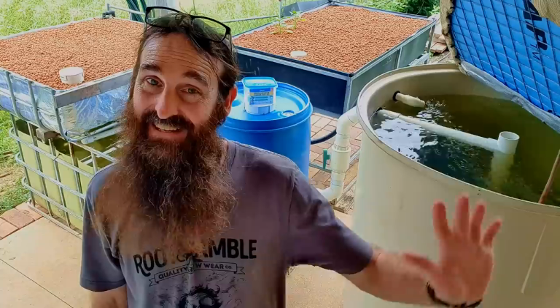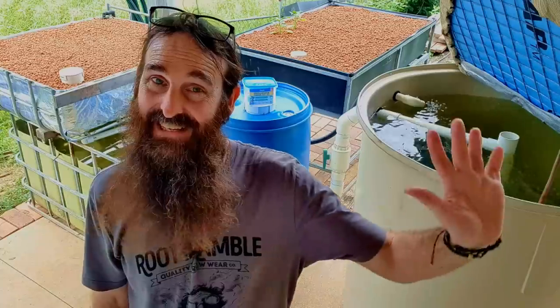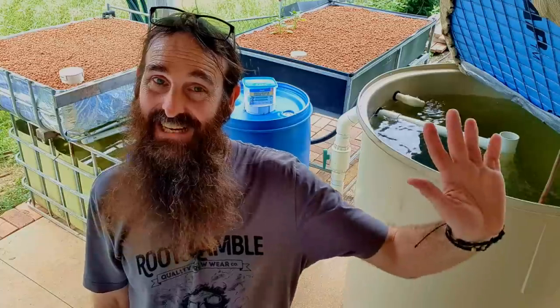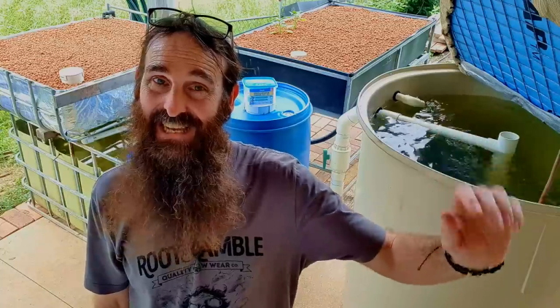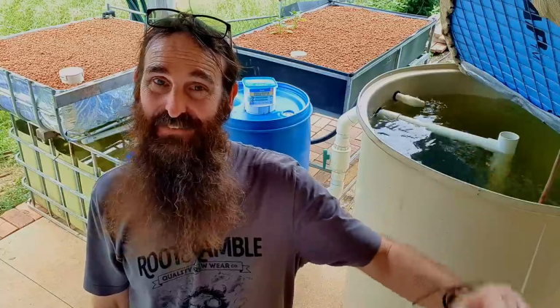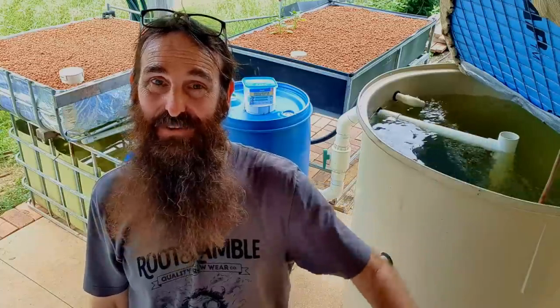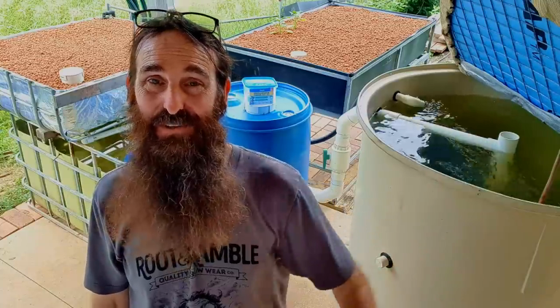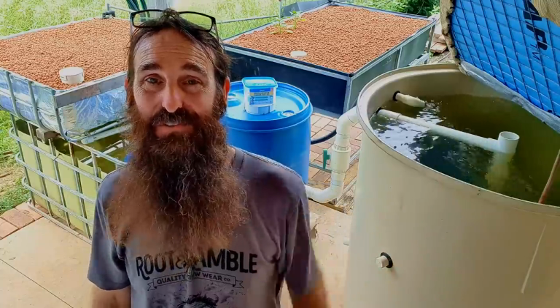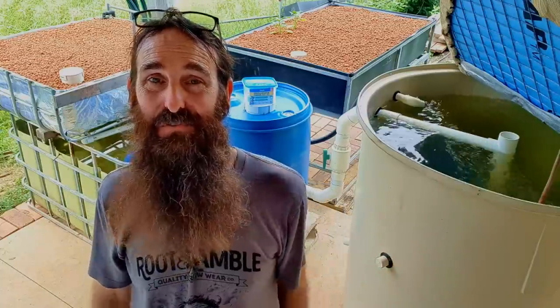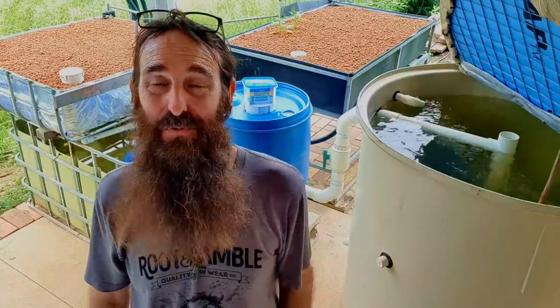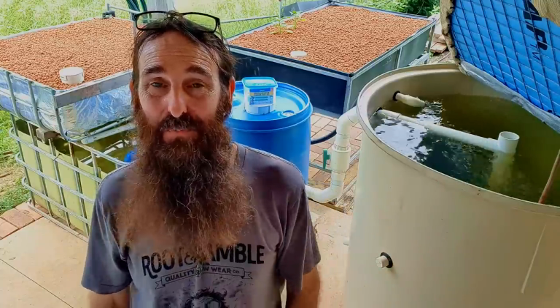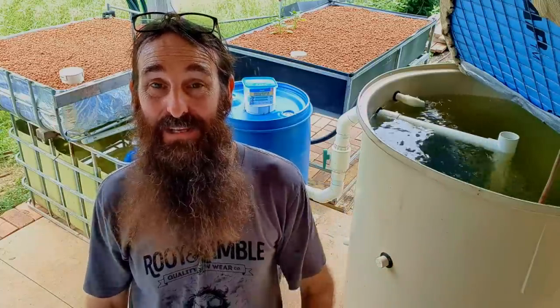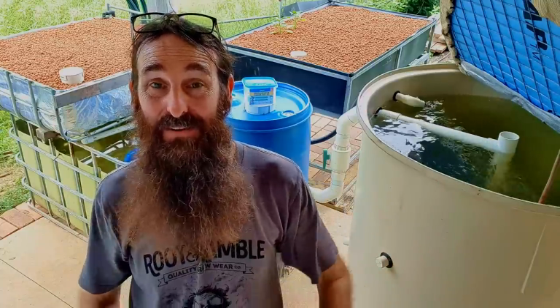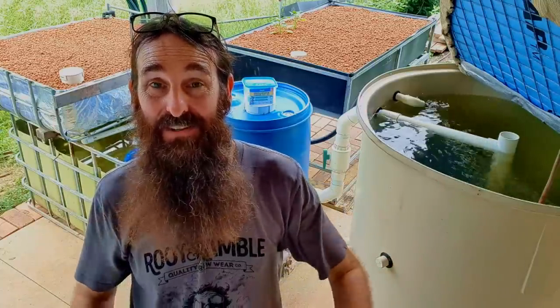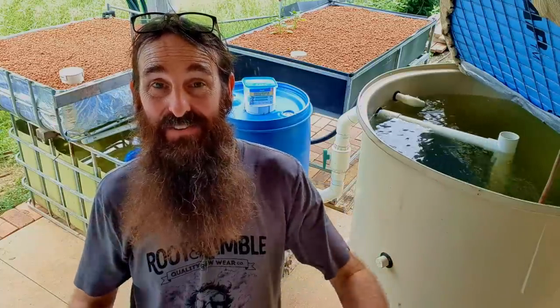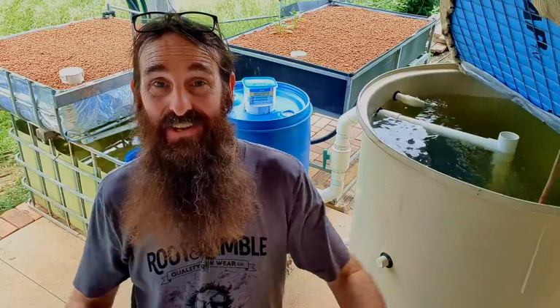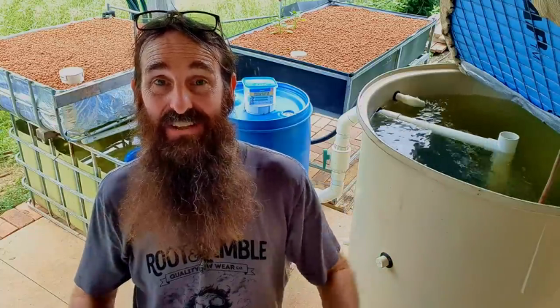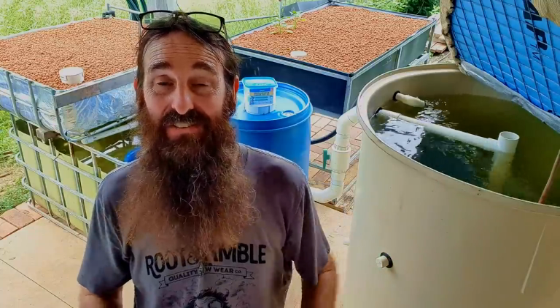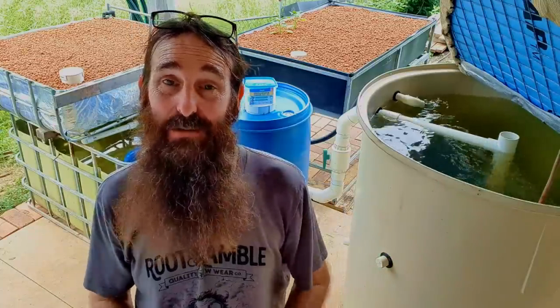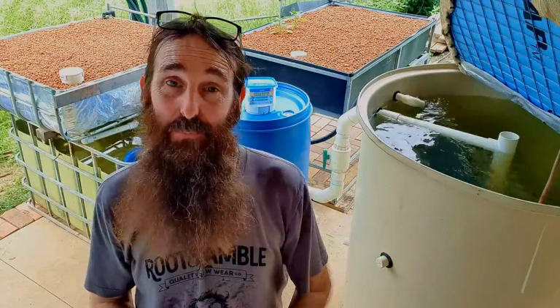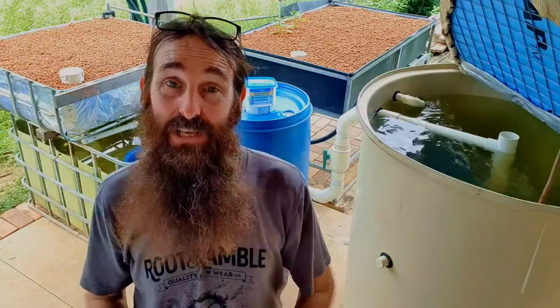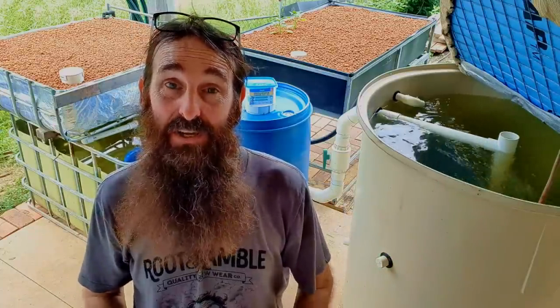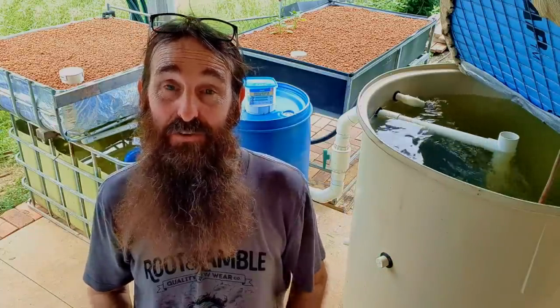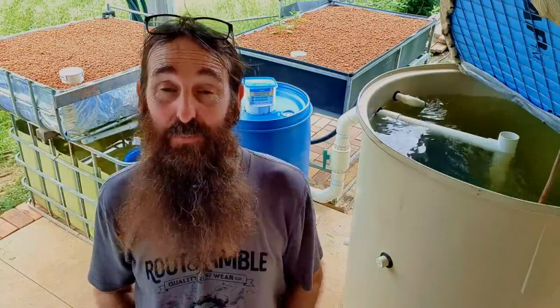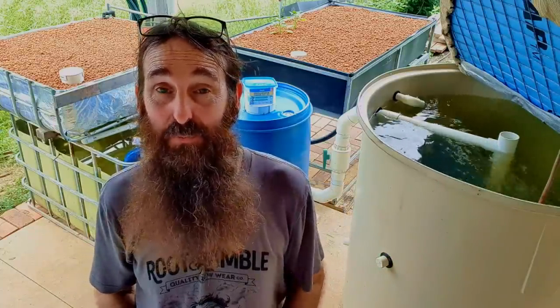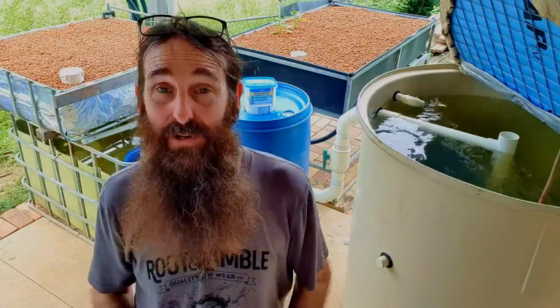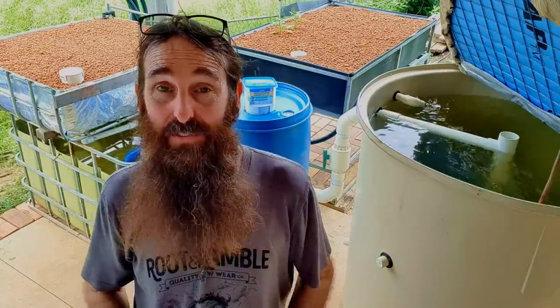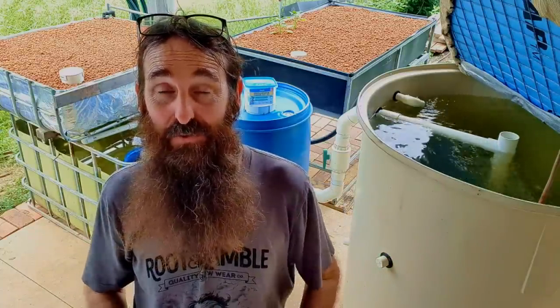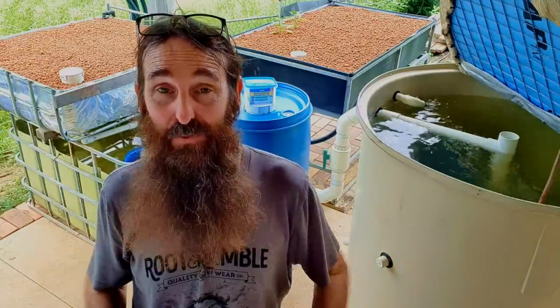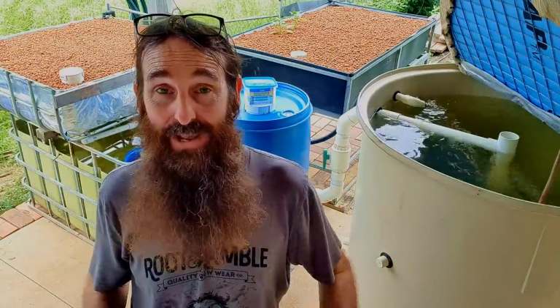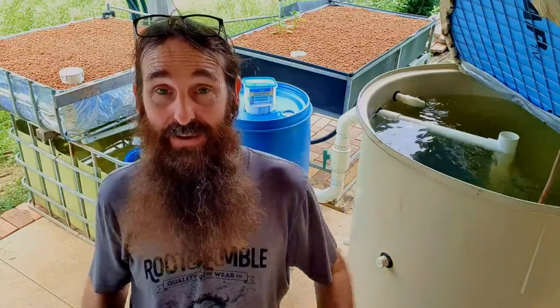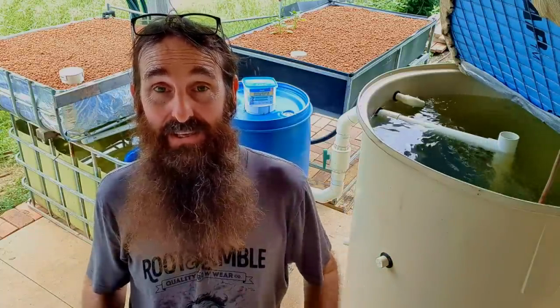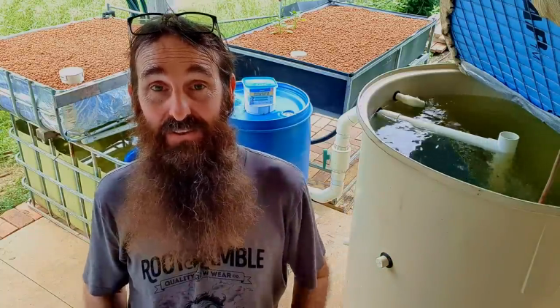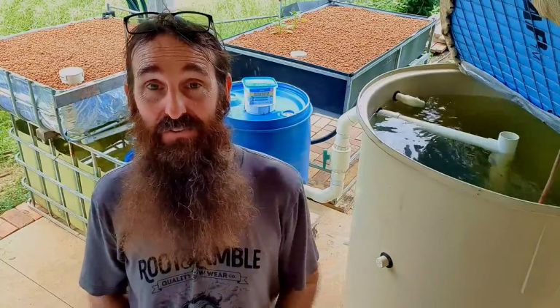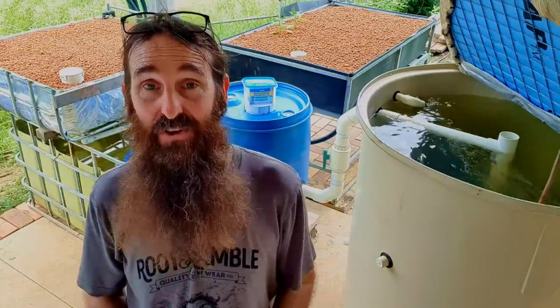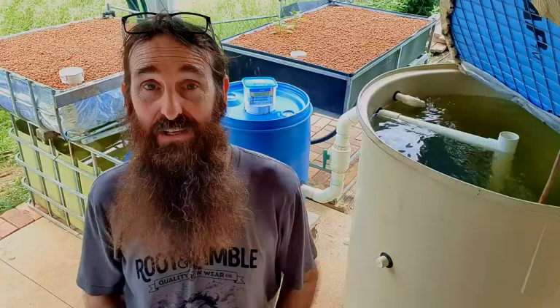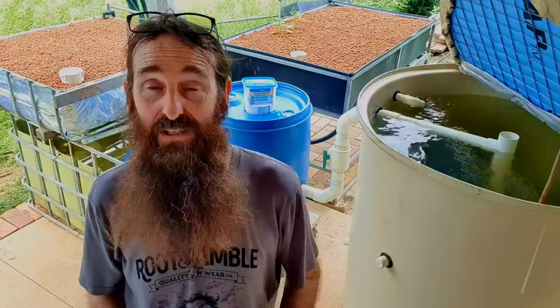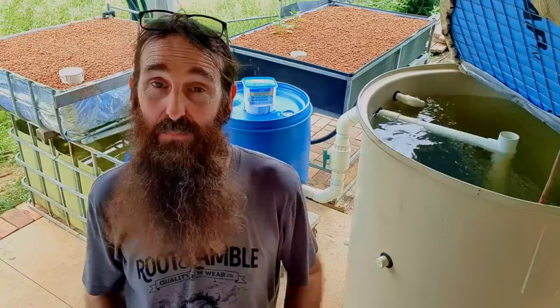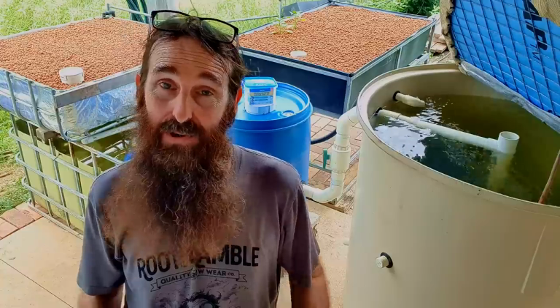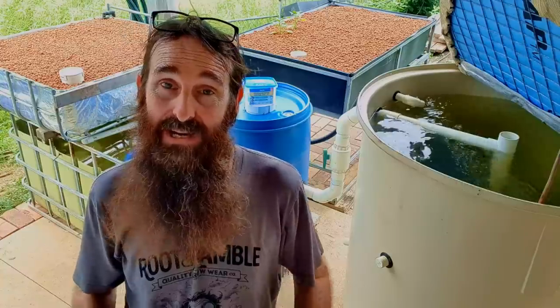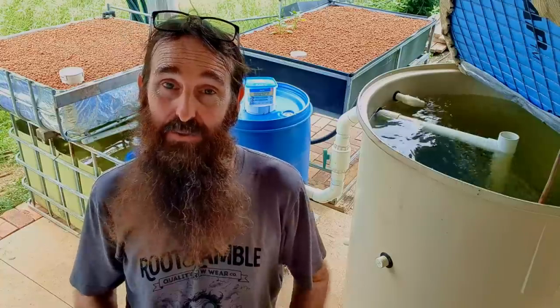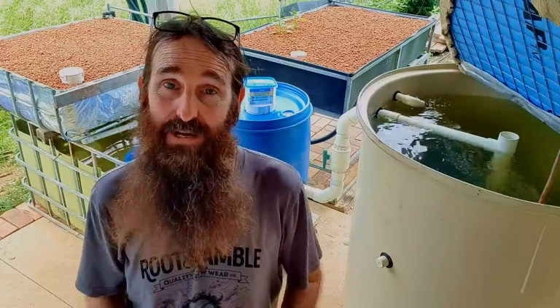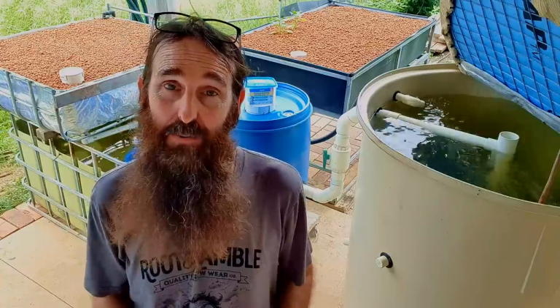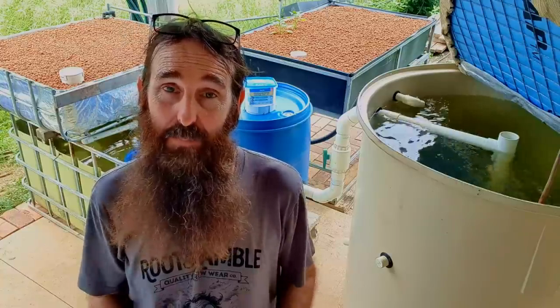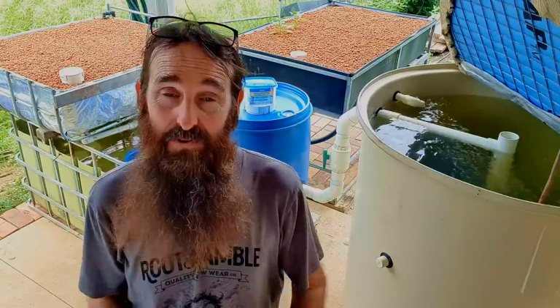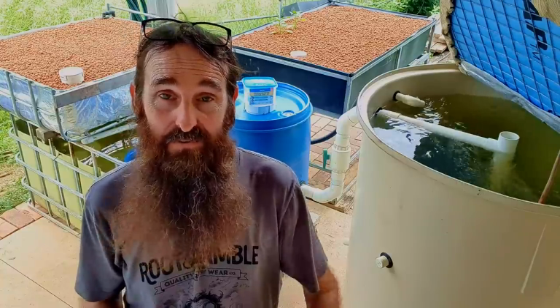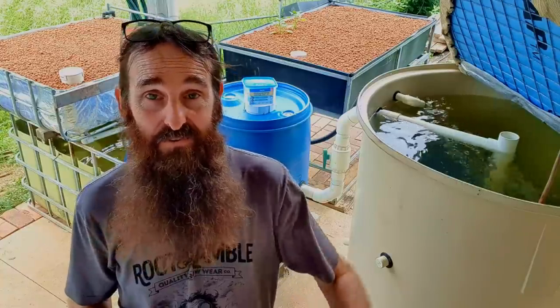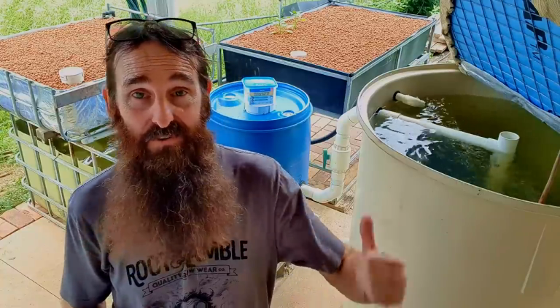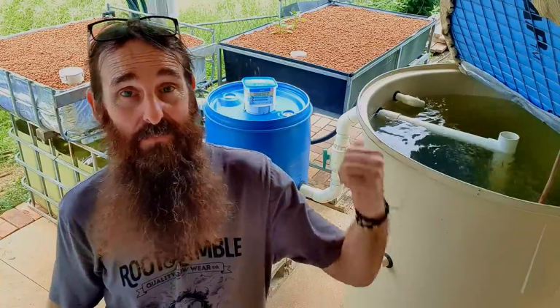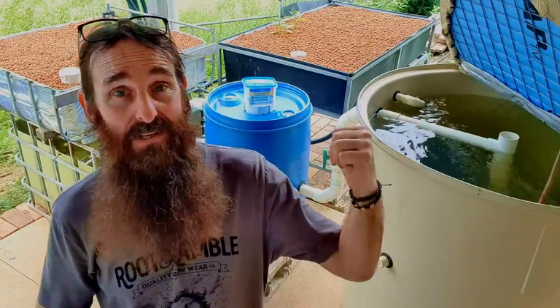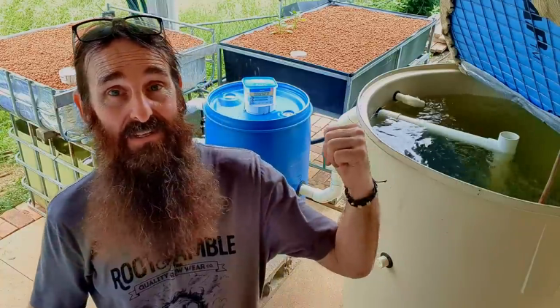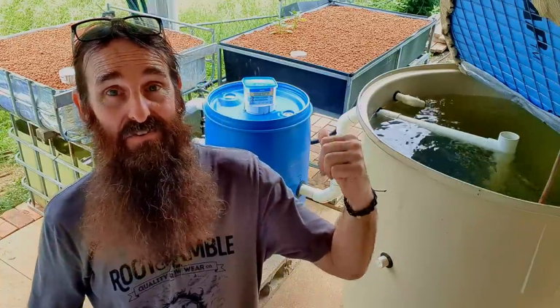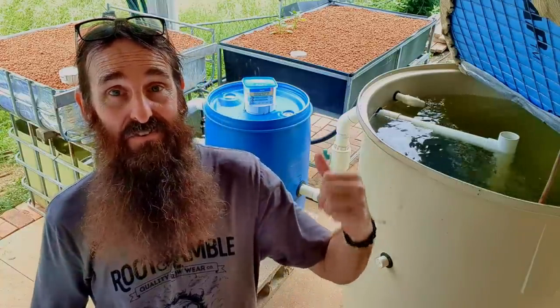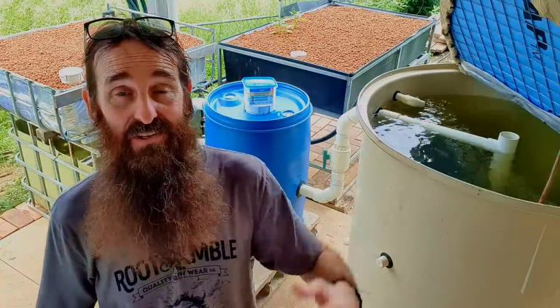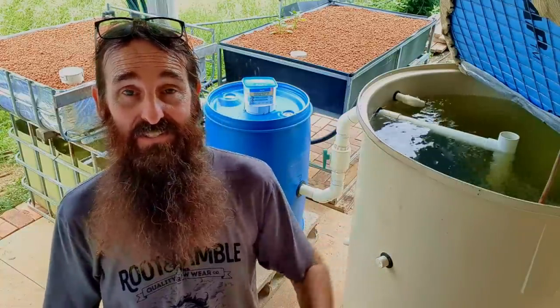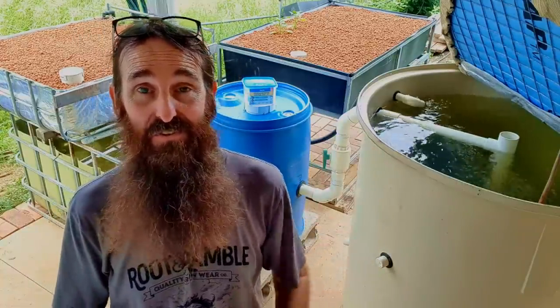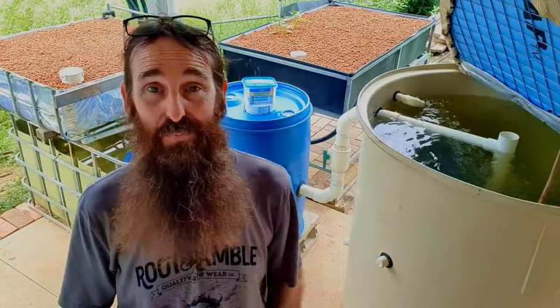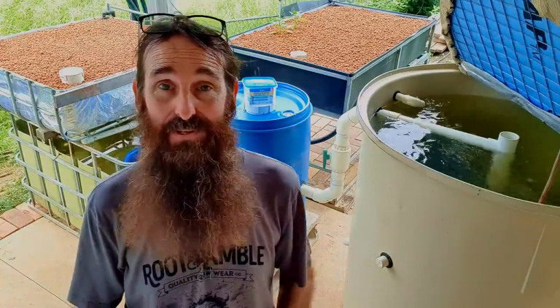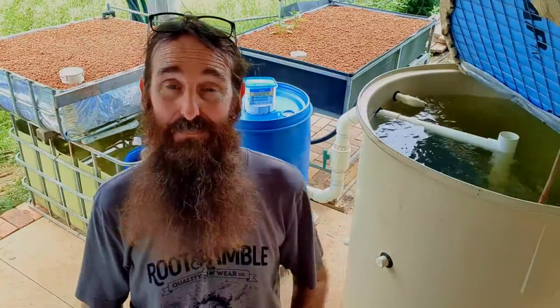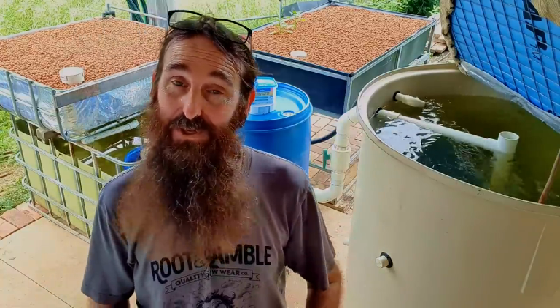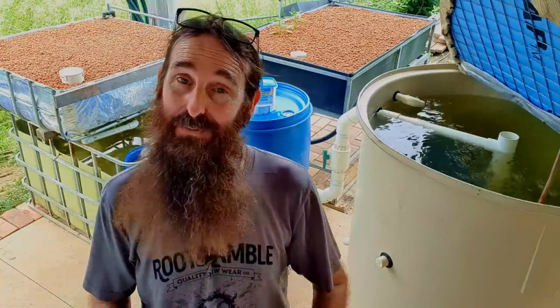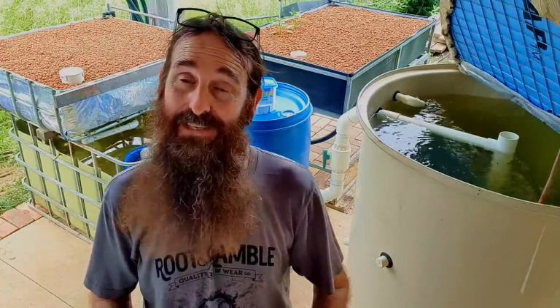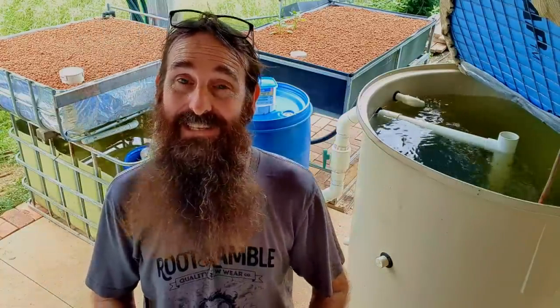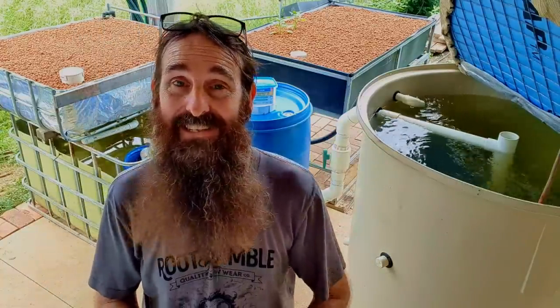G'day folks, it's Rob here. In today's clip we're going to be running through how you can cycle a brand new aquaponic system just like this one behind me here.